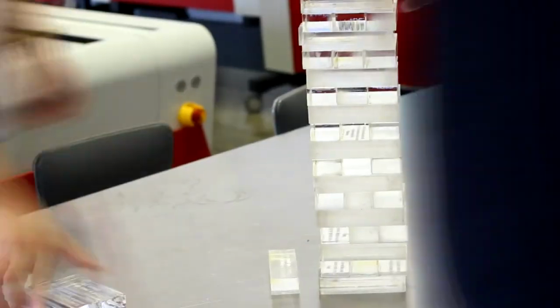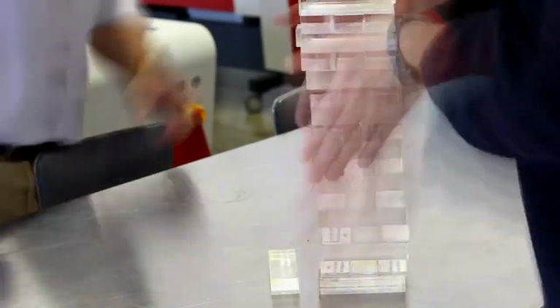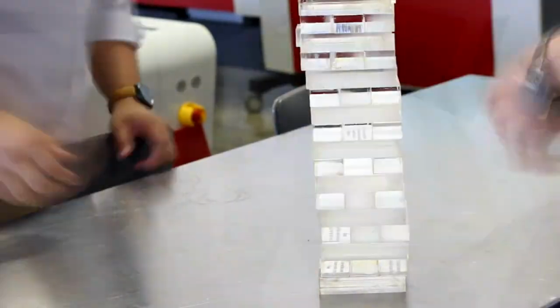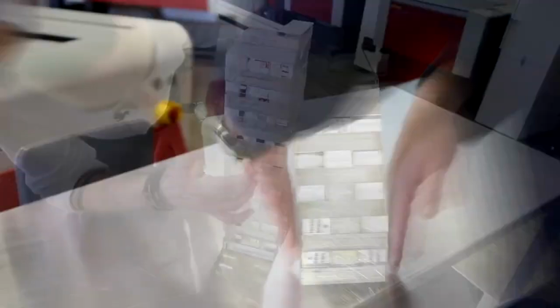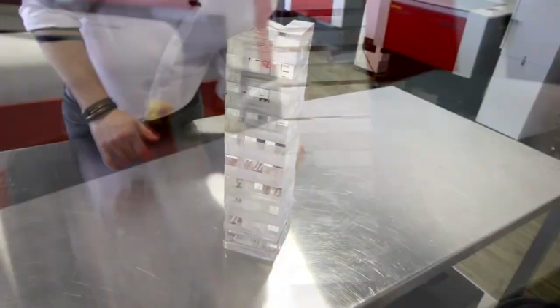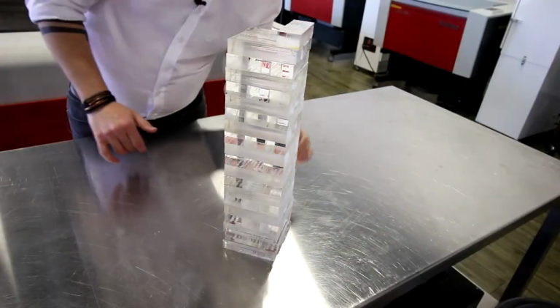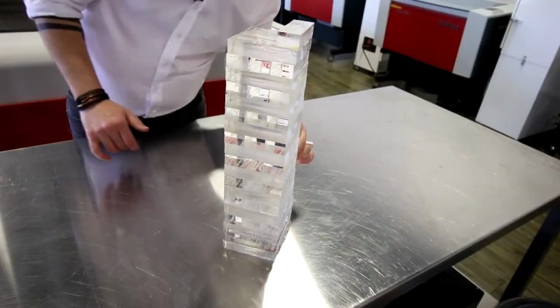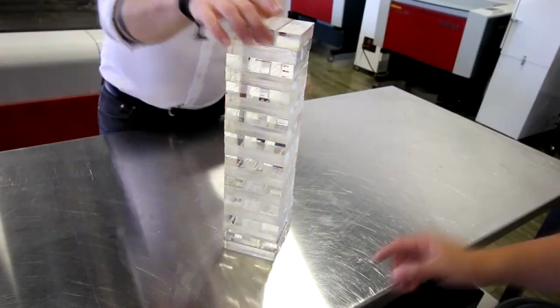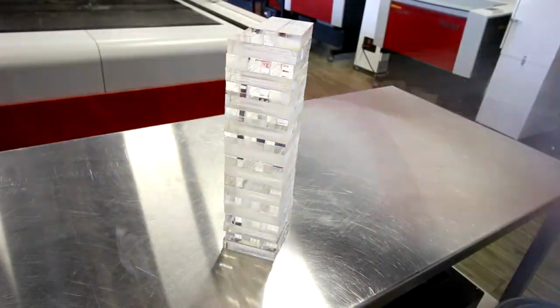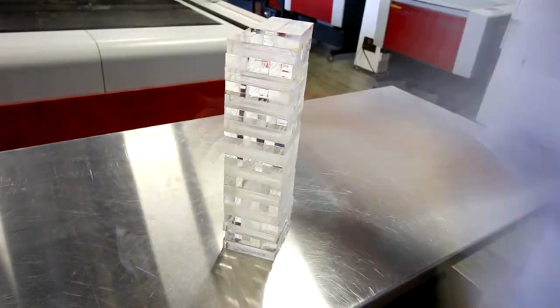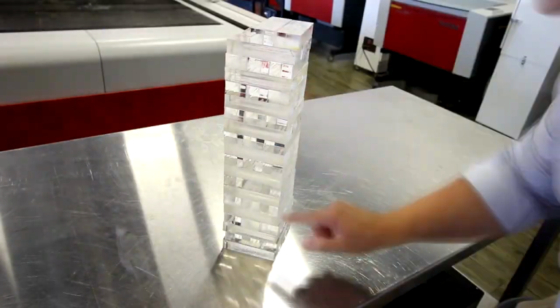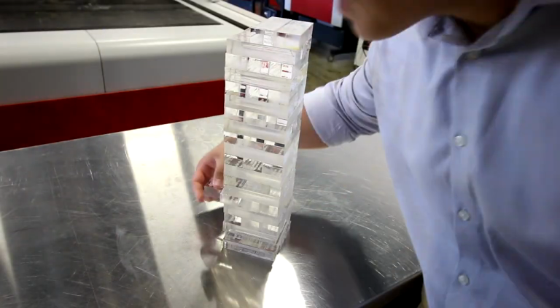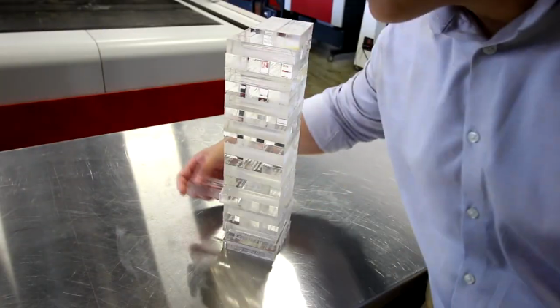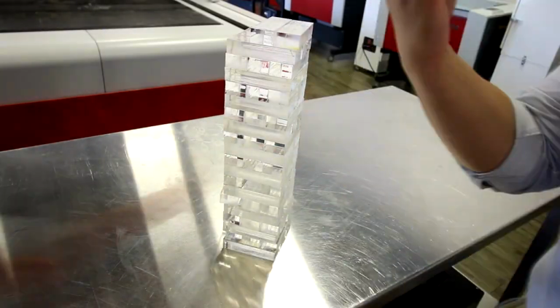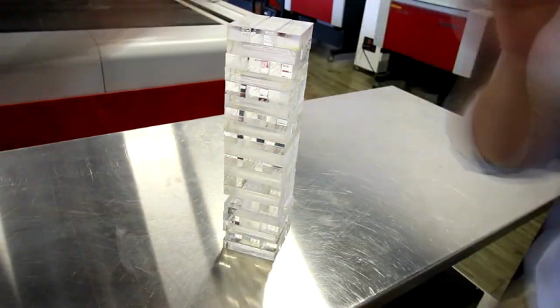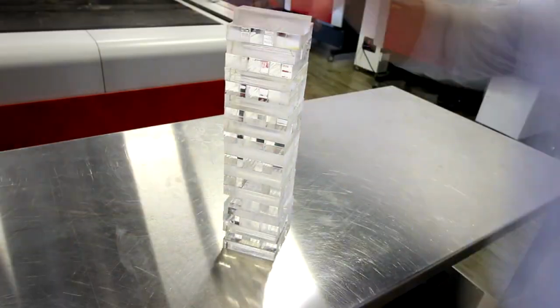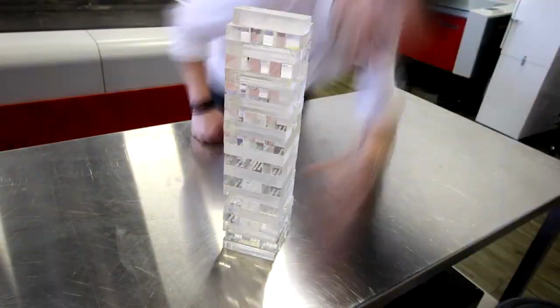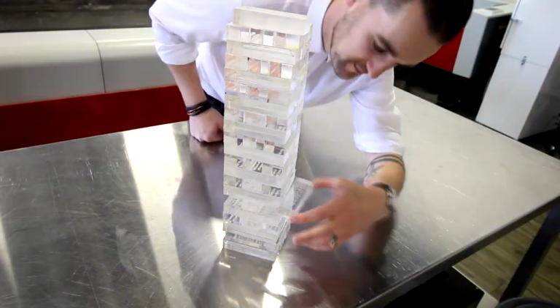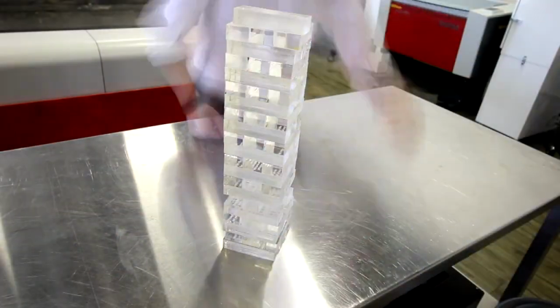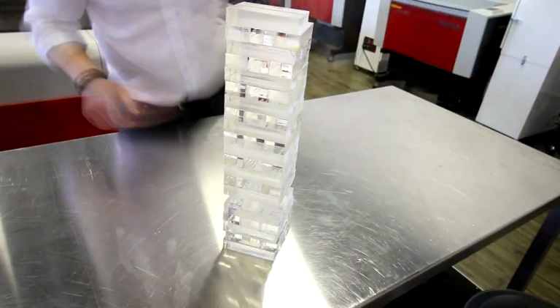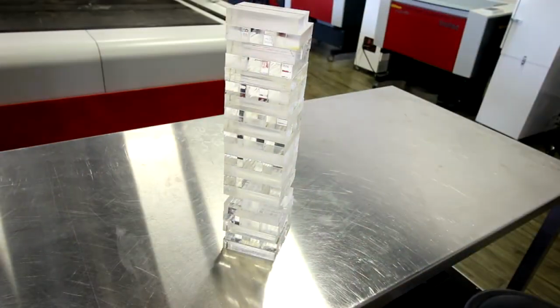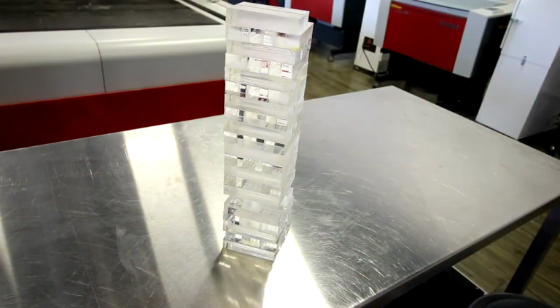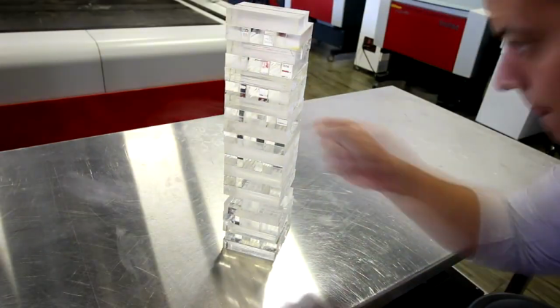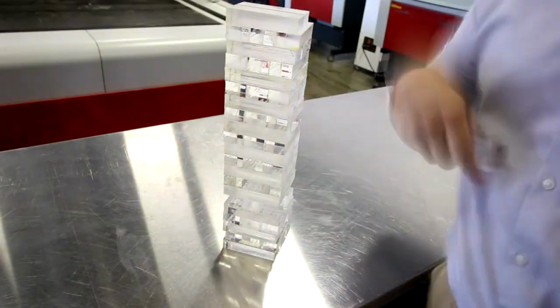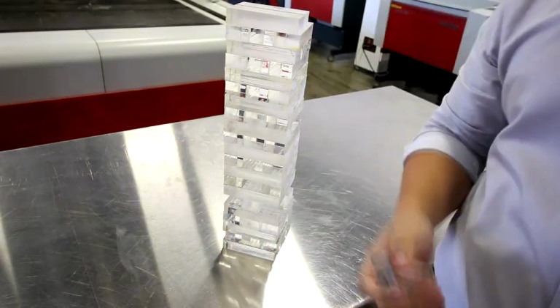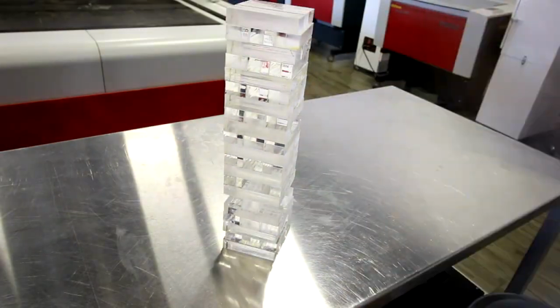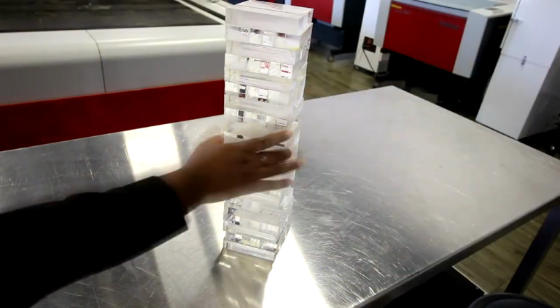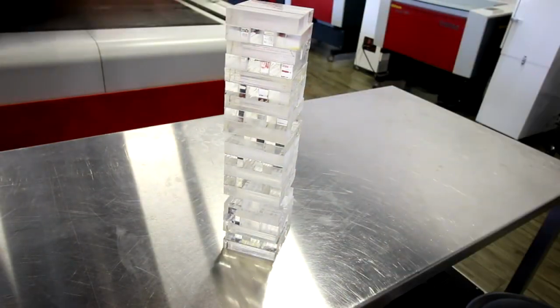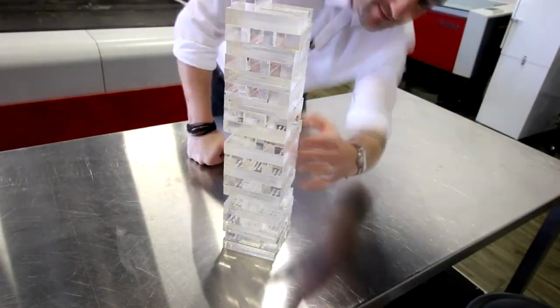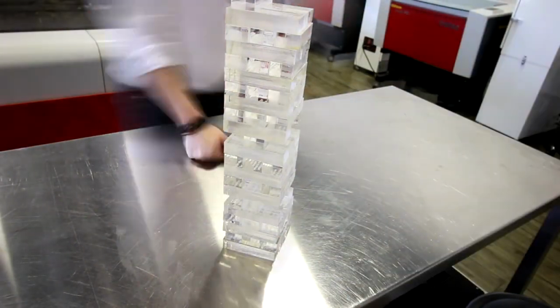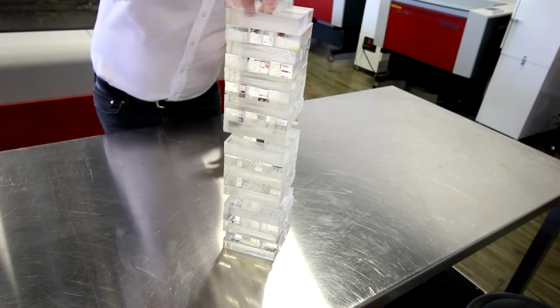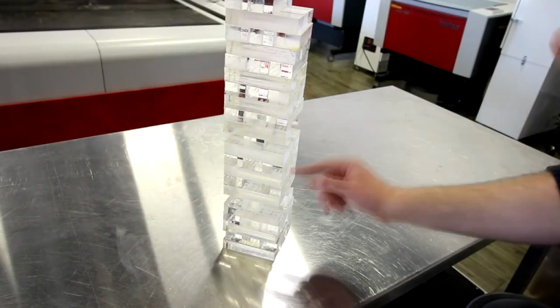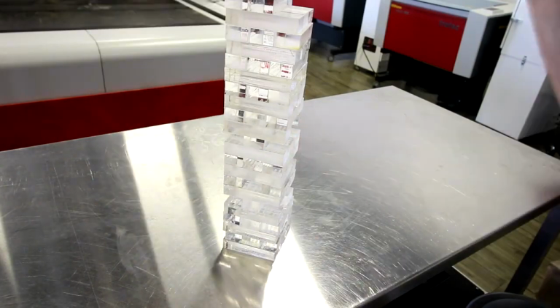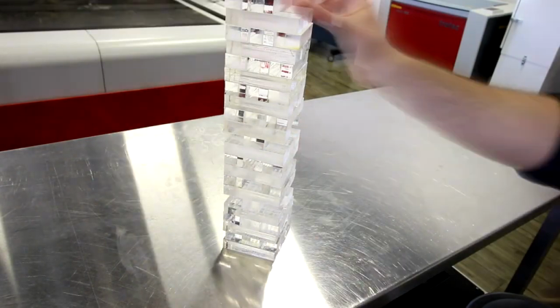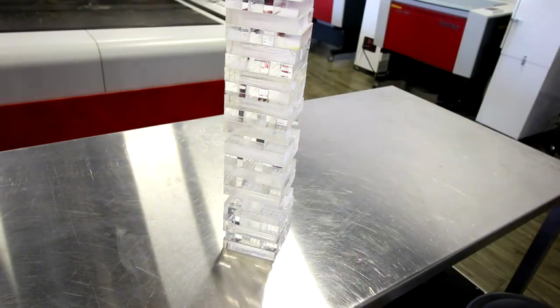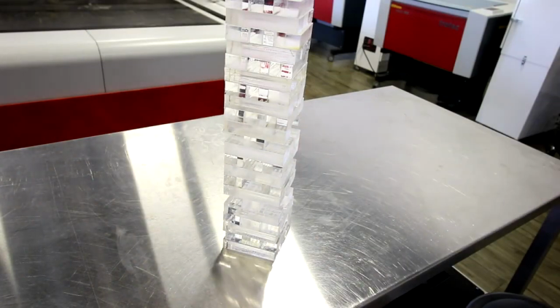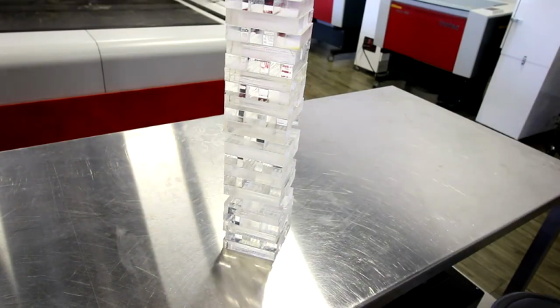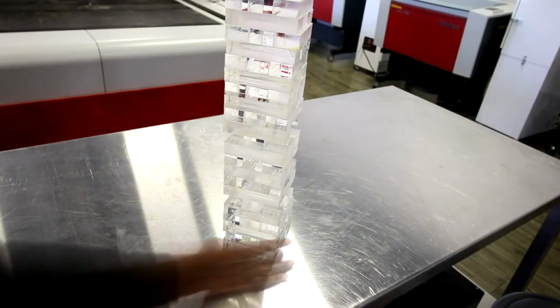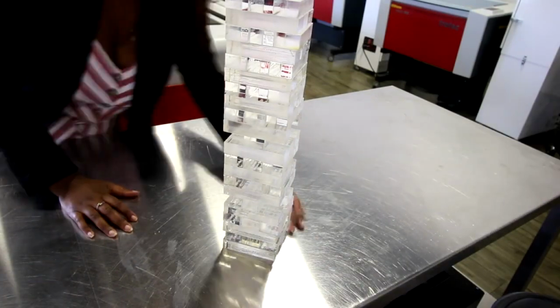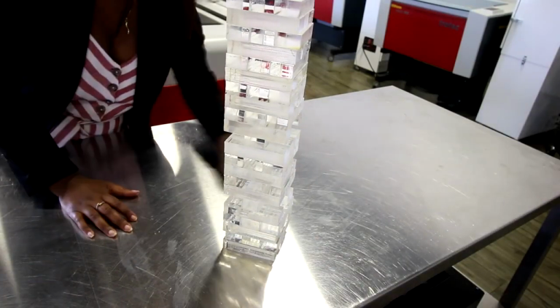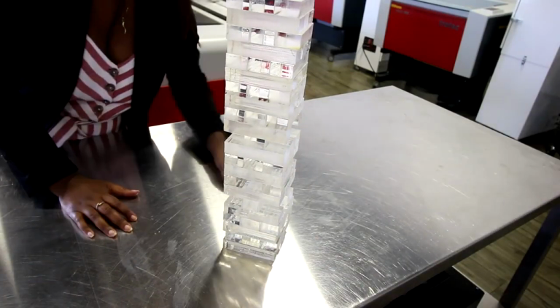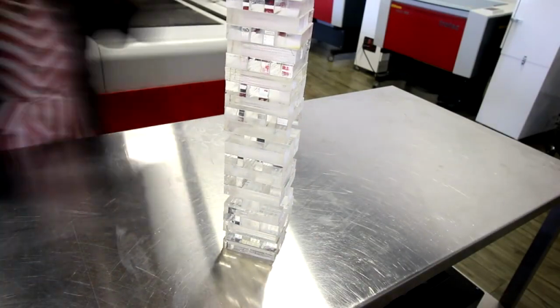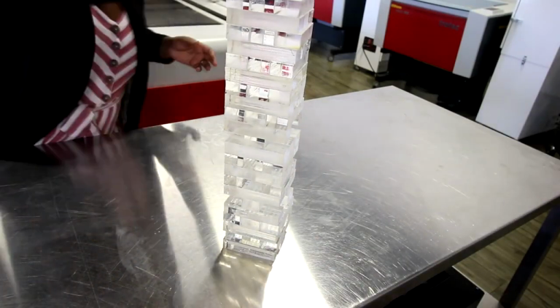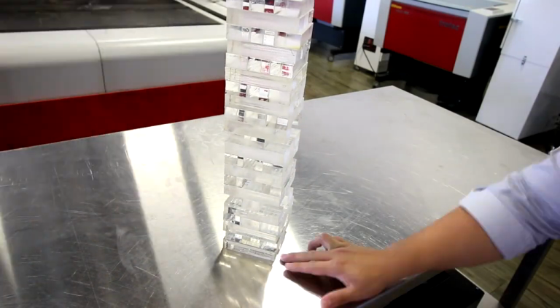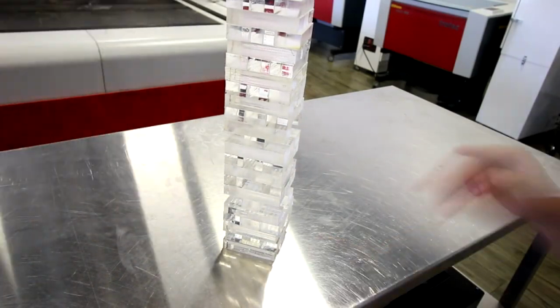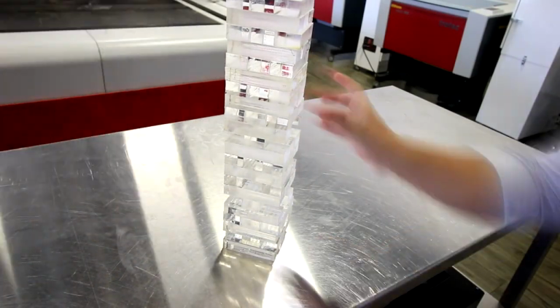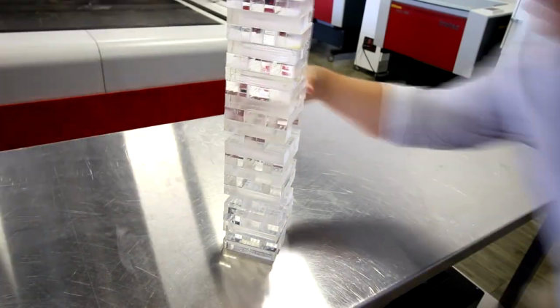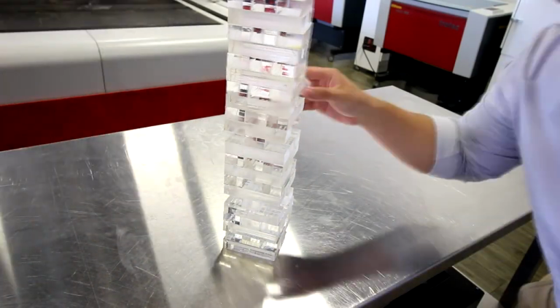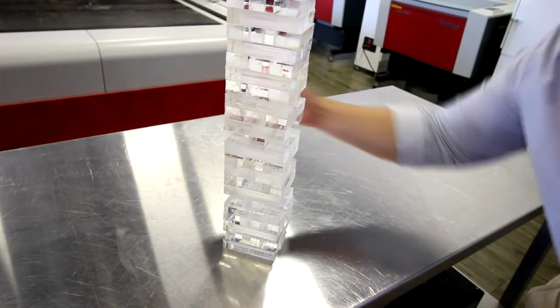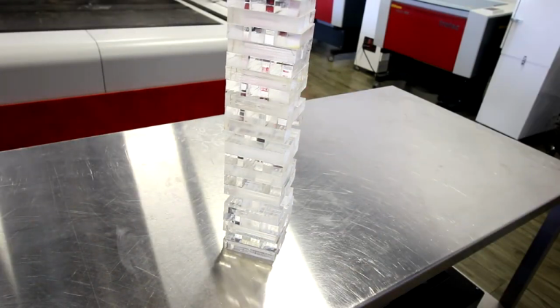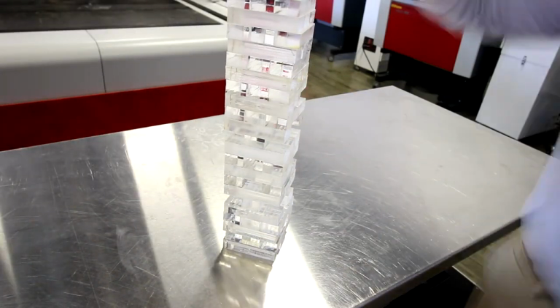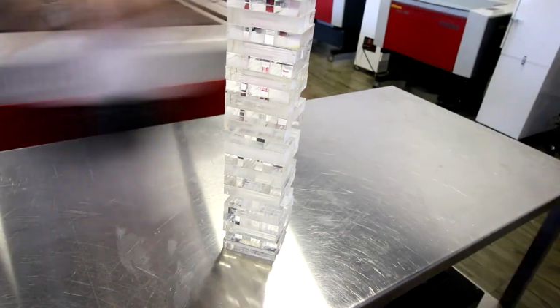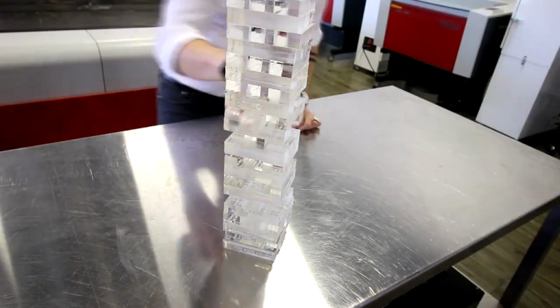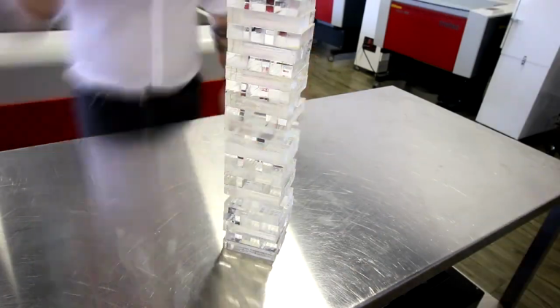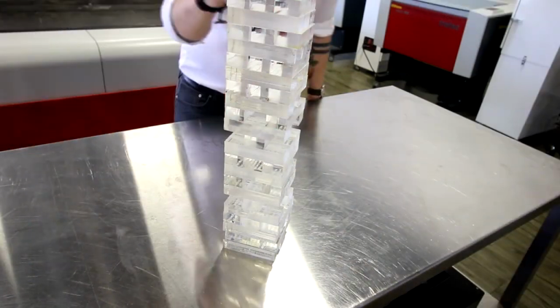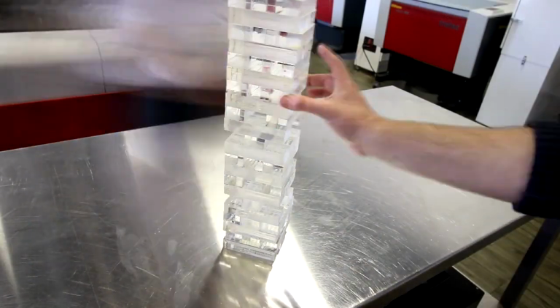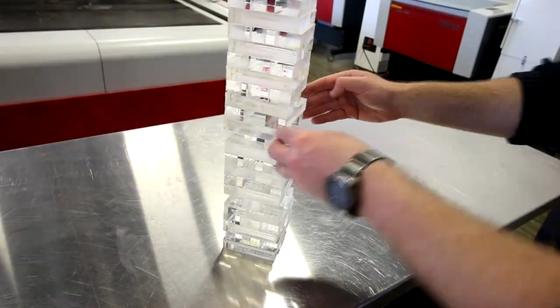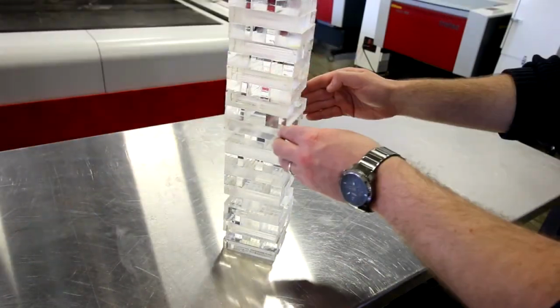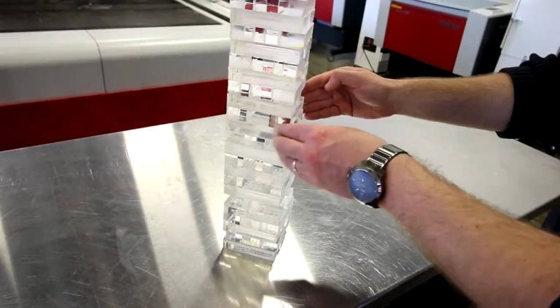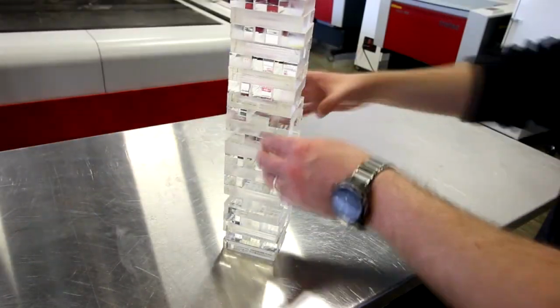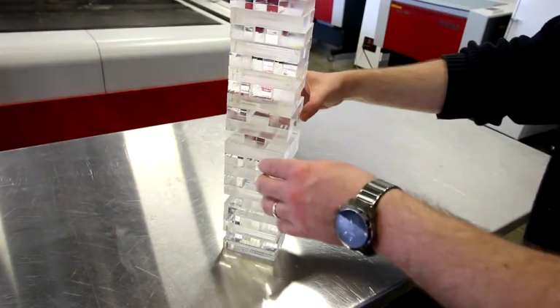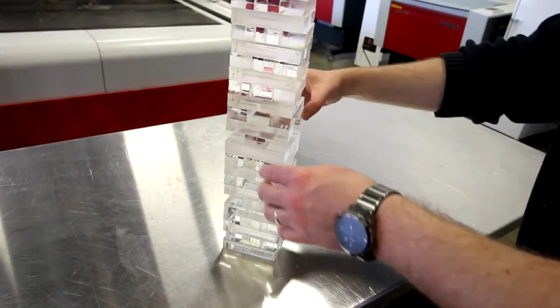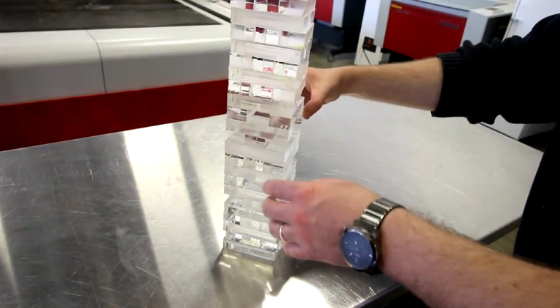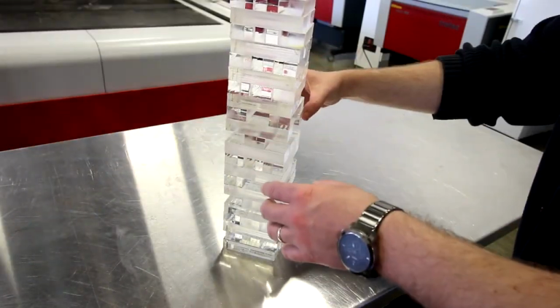For this project we've used our SB2000 large format laser cutter. Its 200 watt CO2 laser source is ideal for cutting material of this thickness.